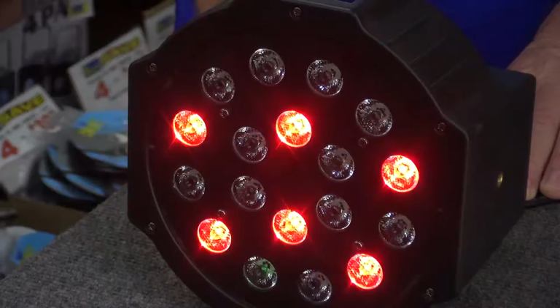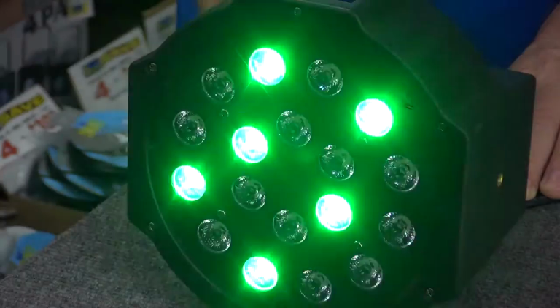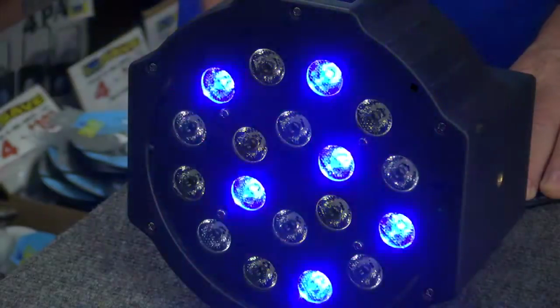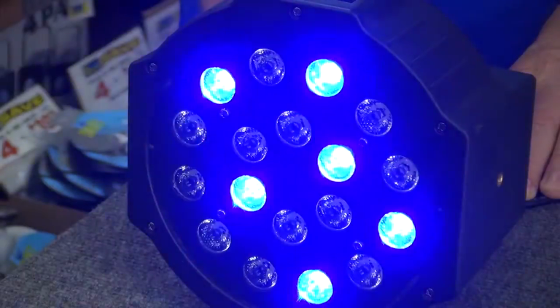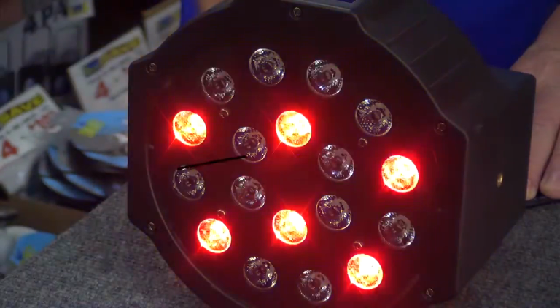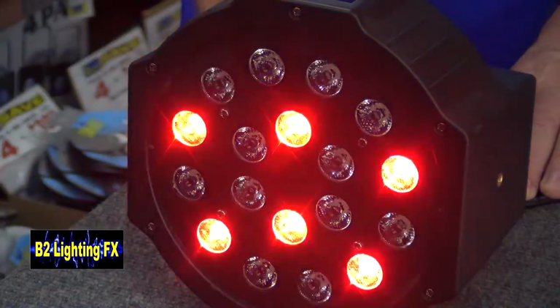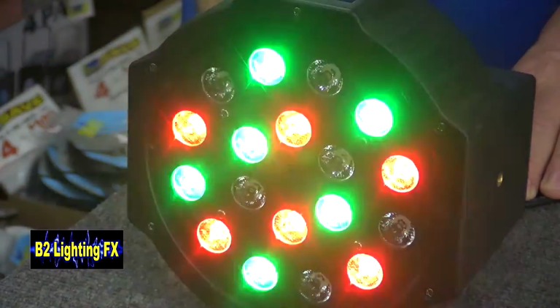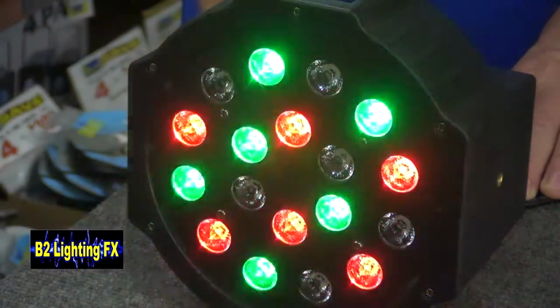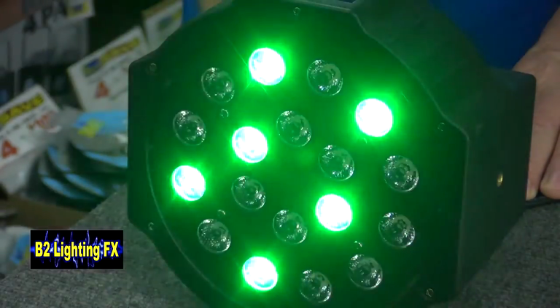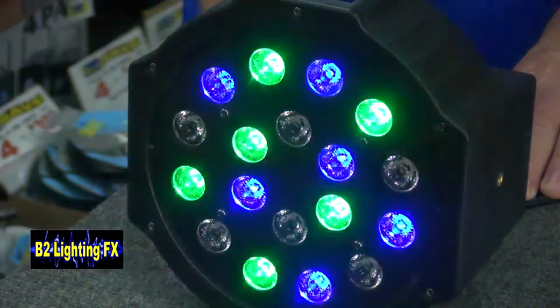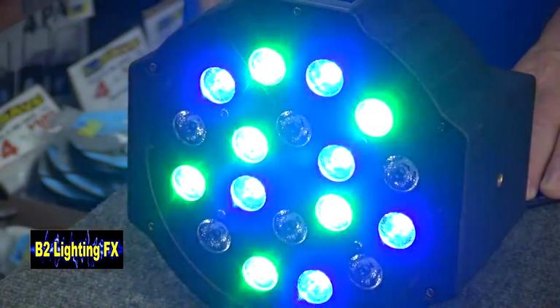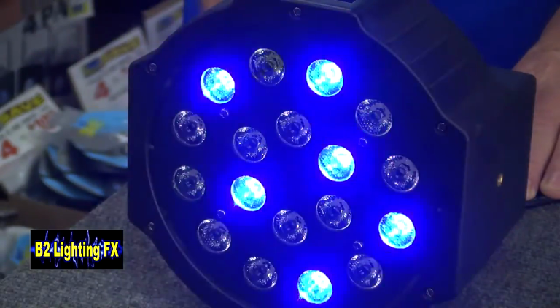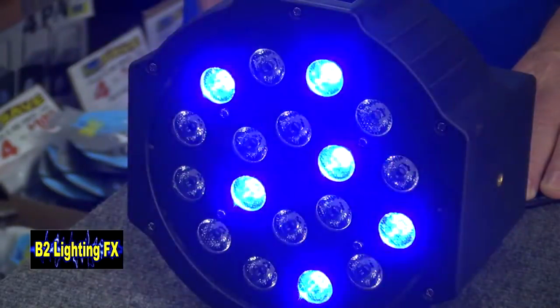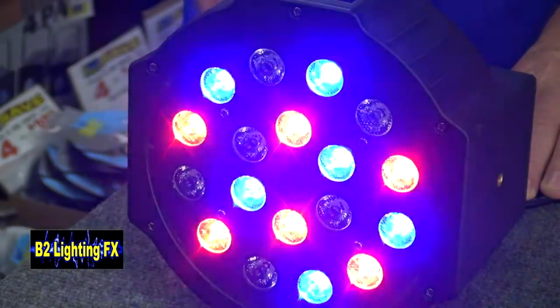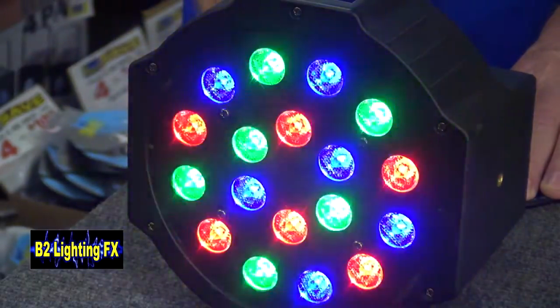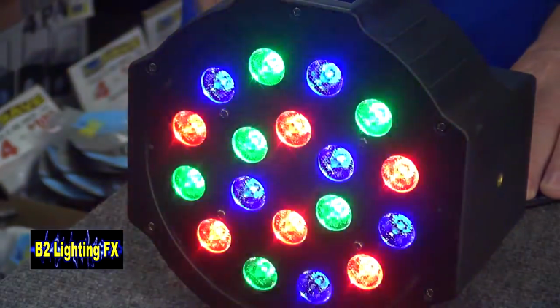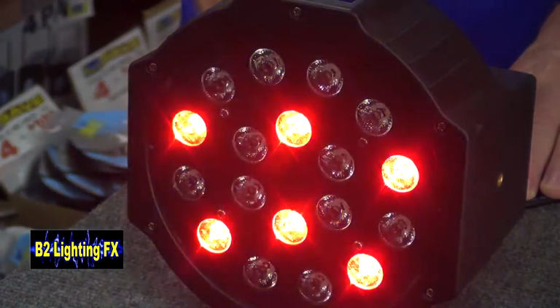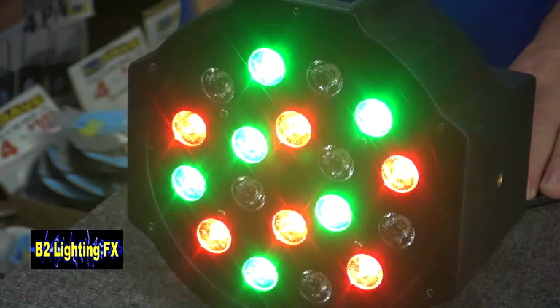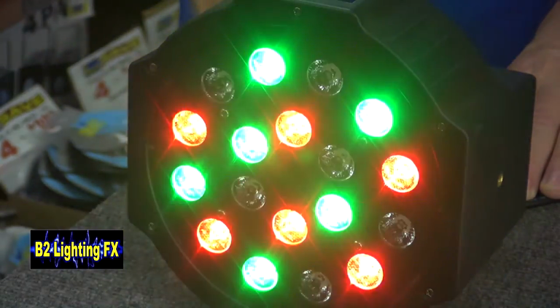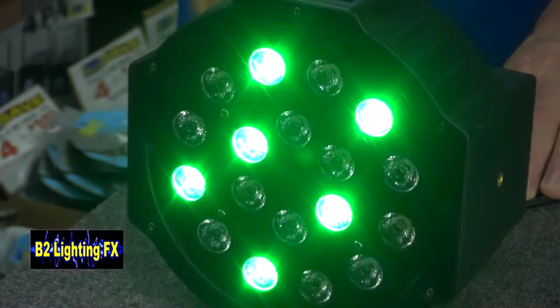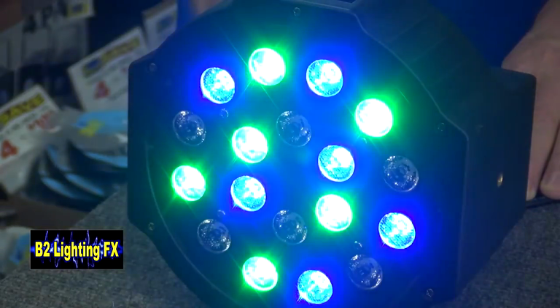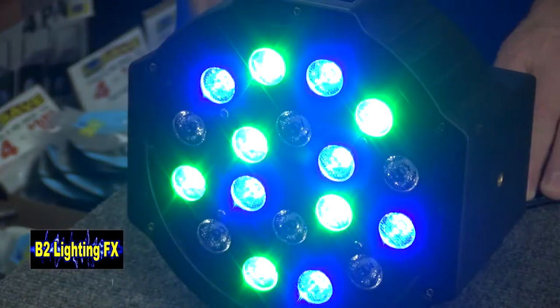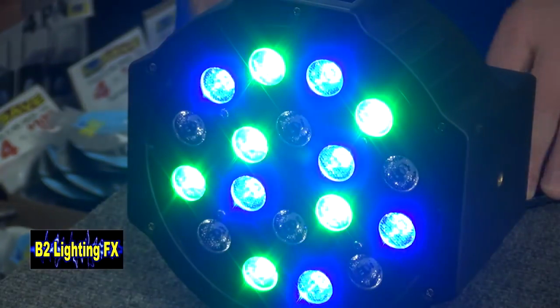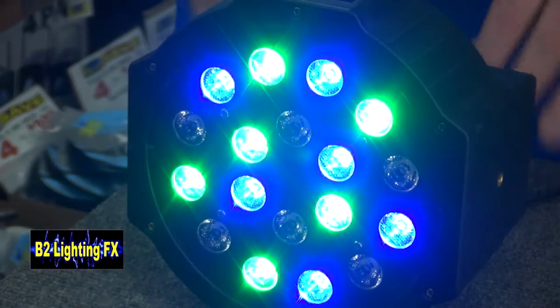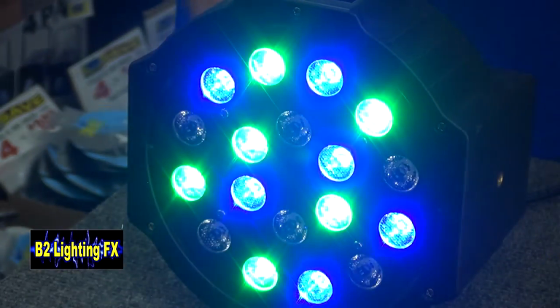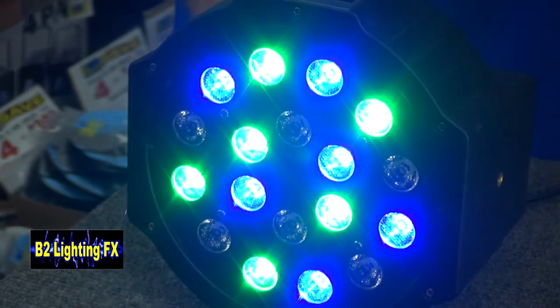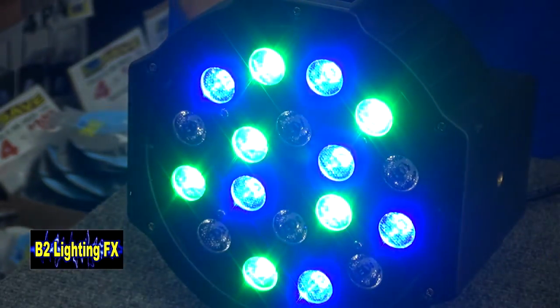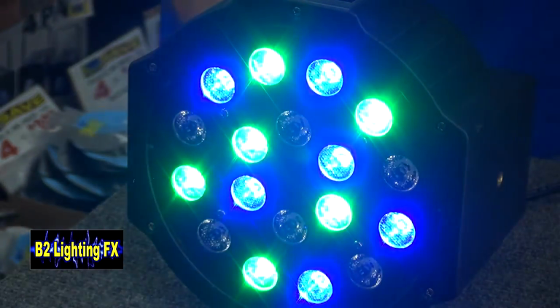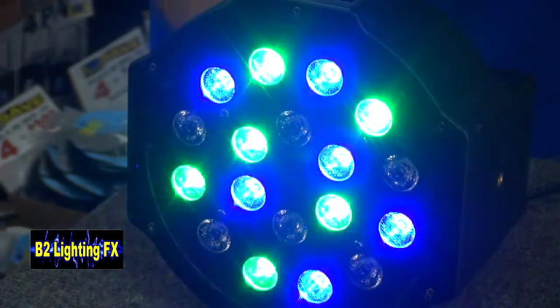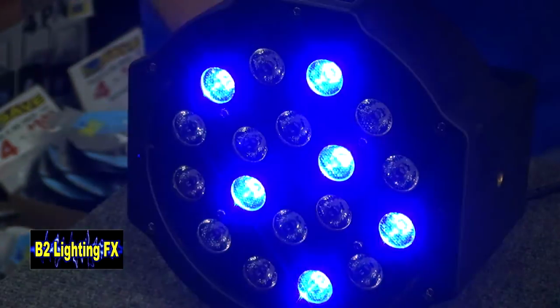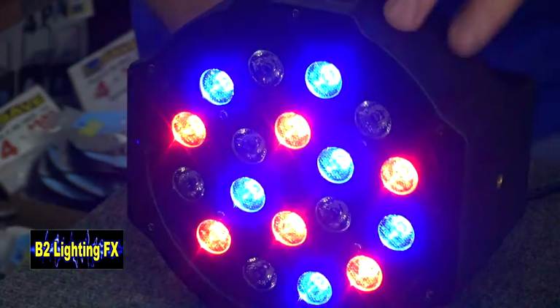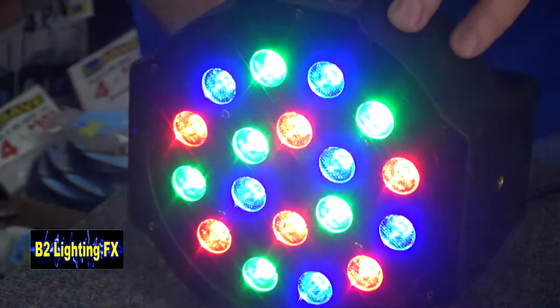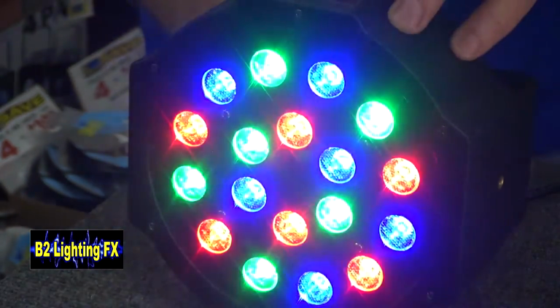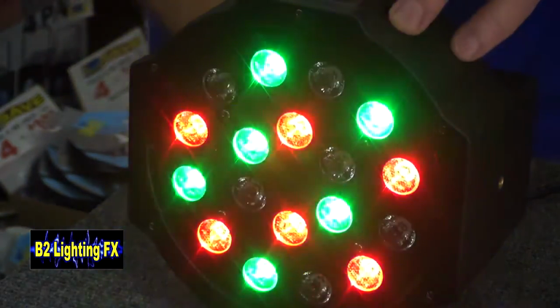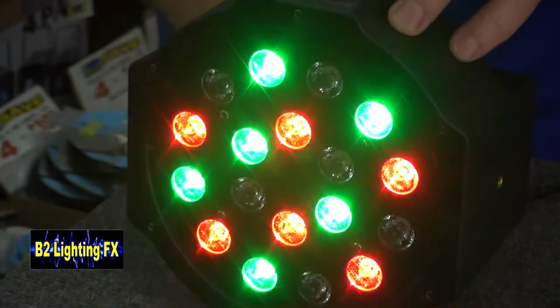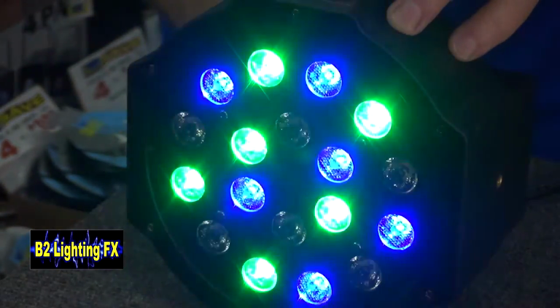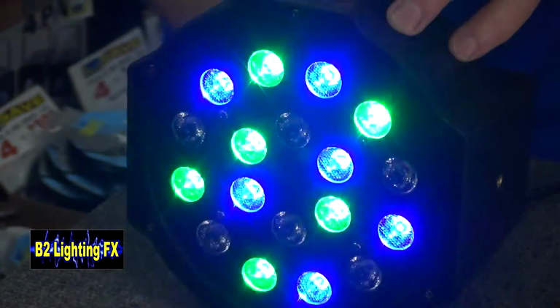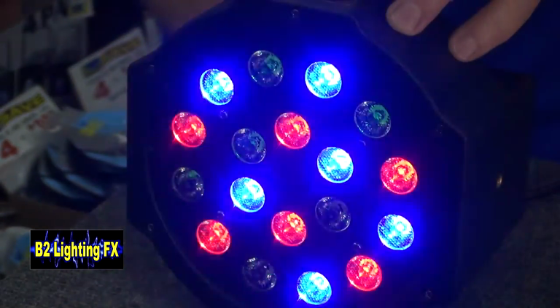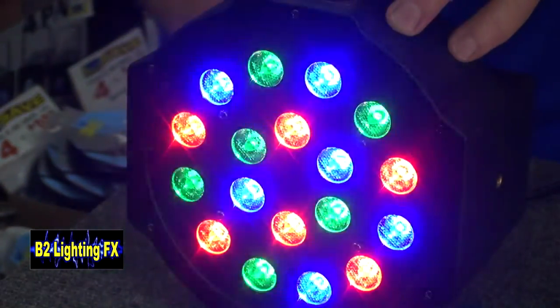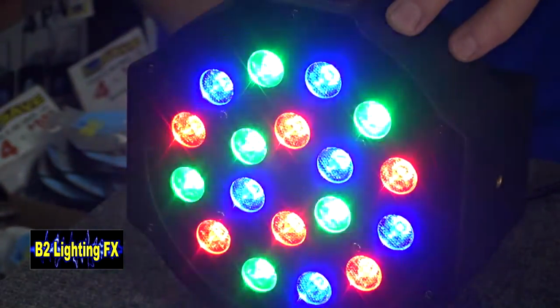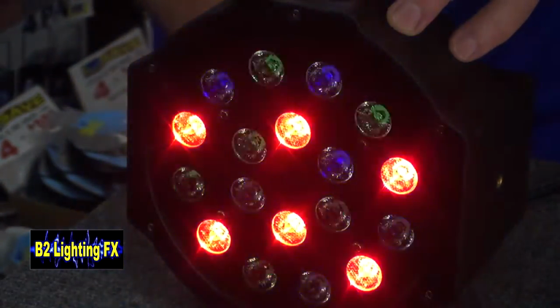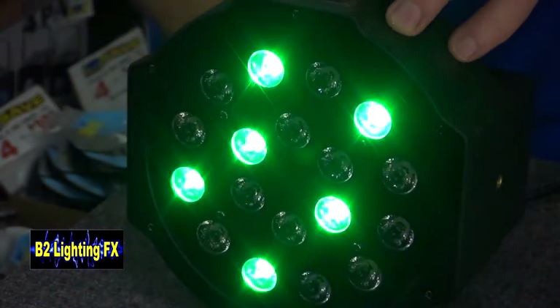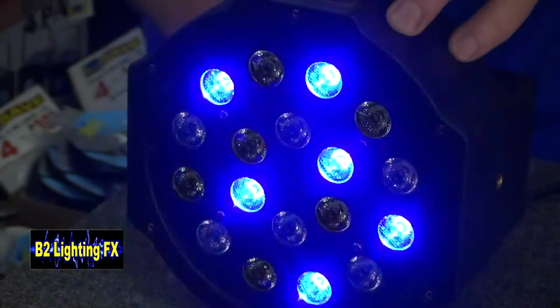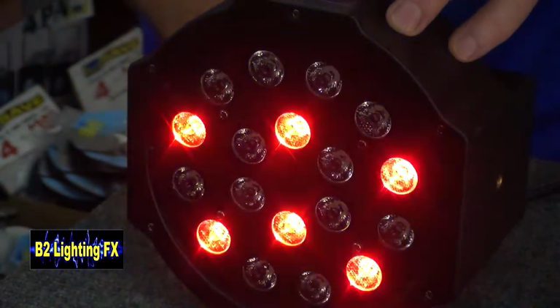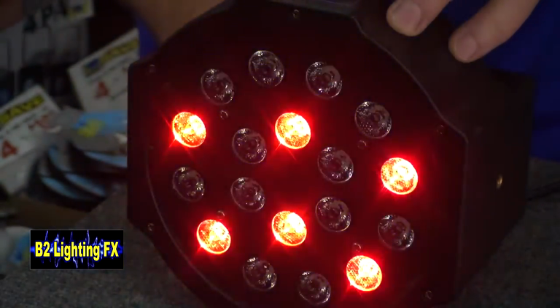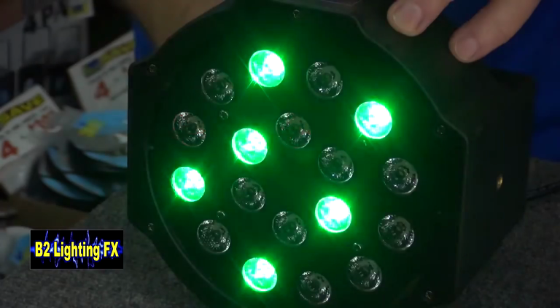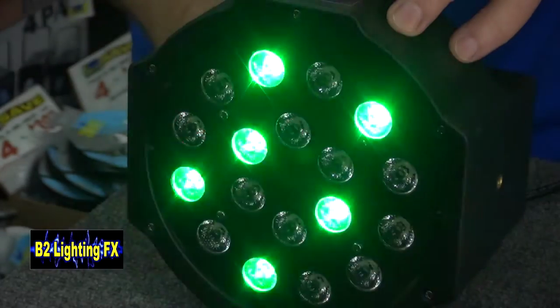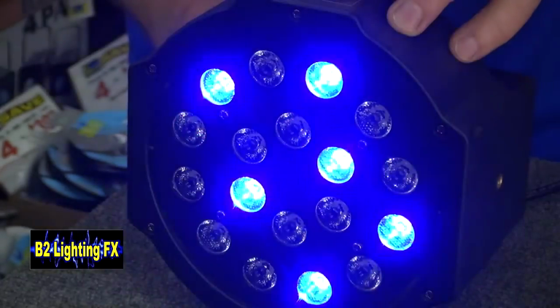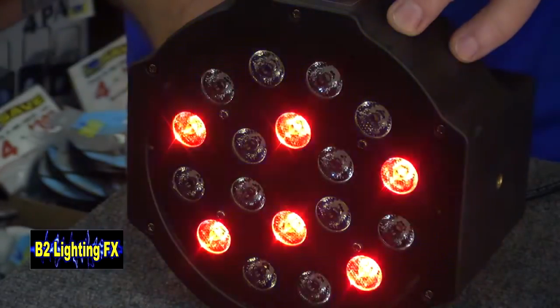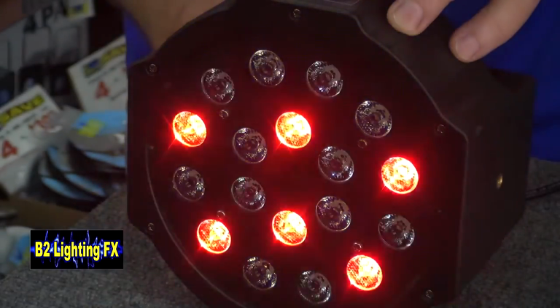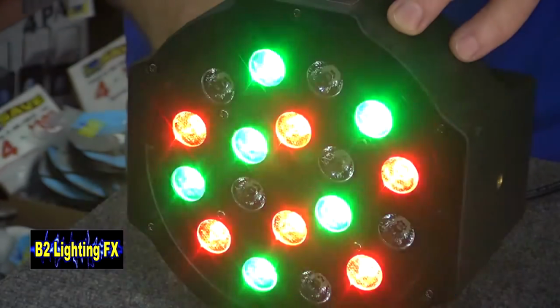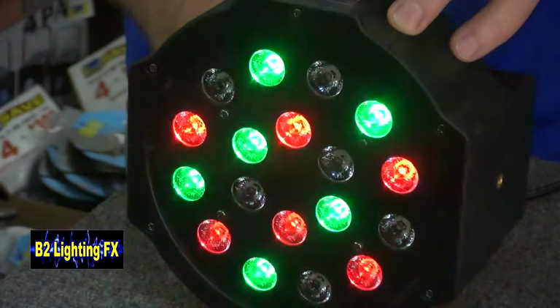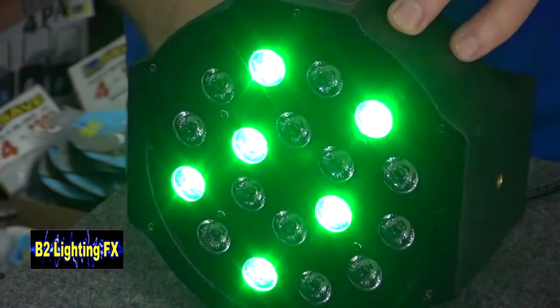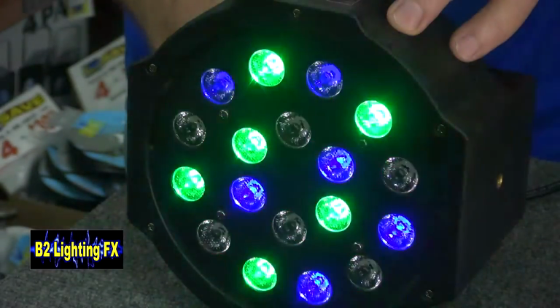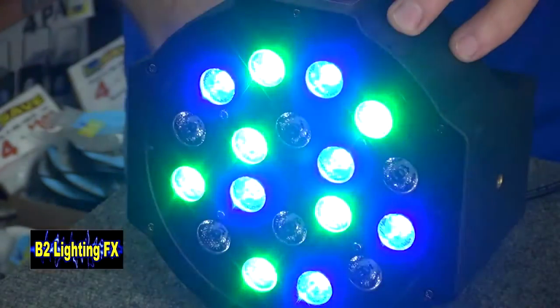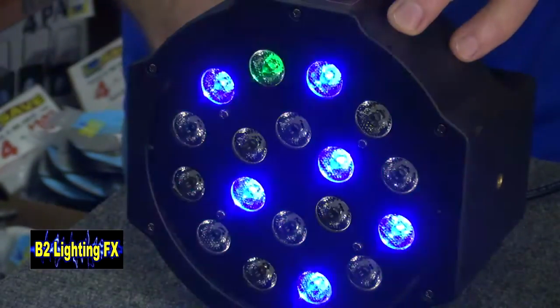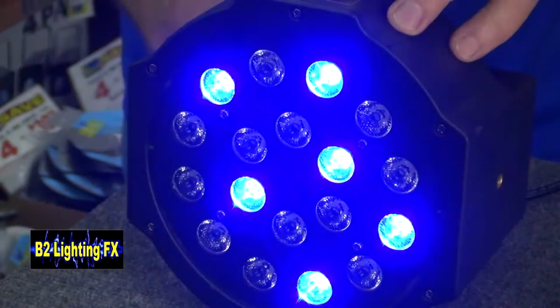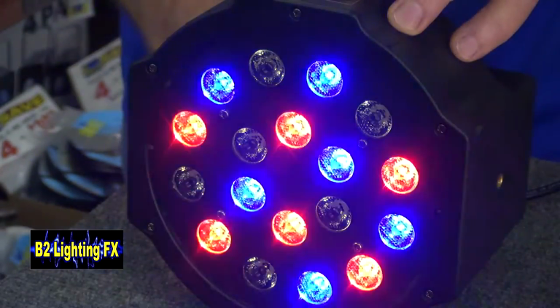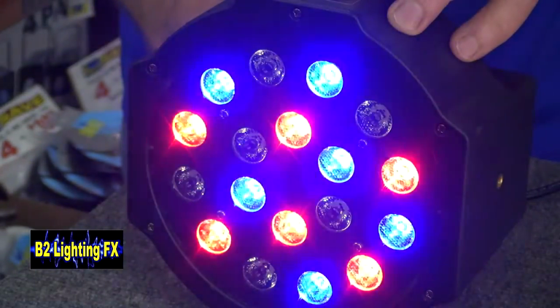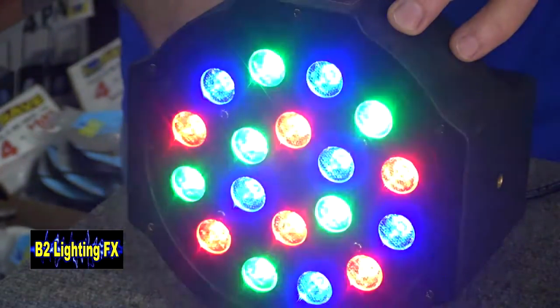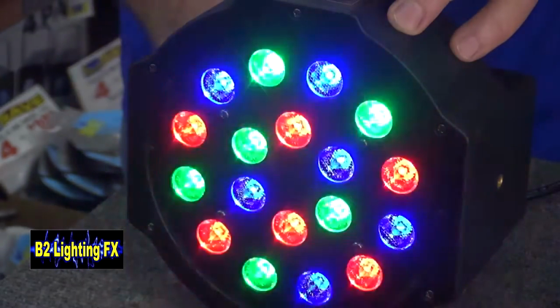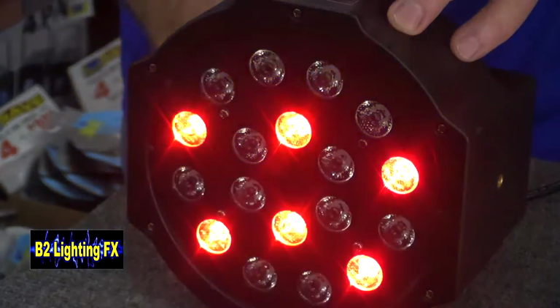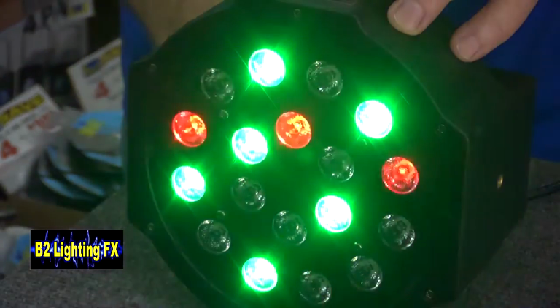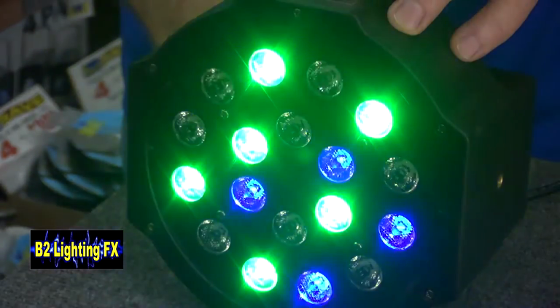Are any of your lights doing anything like this, like they have a mind of their own — they flash, or they just do not cooperate with what you want?